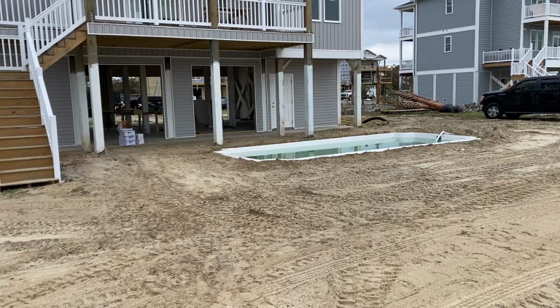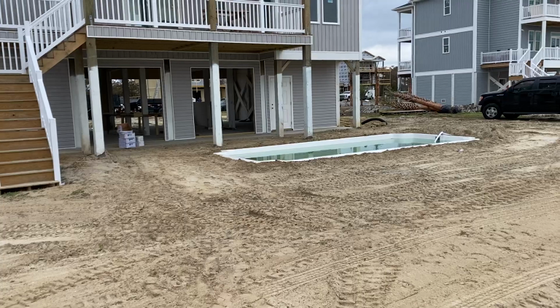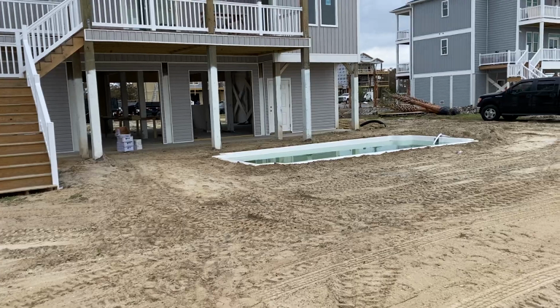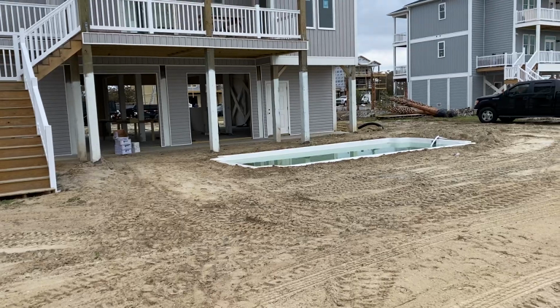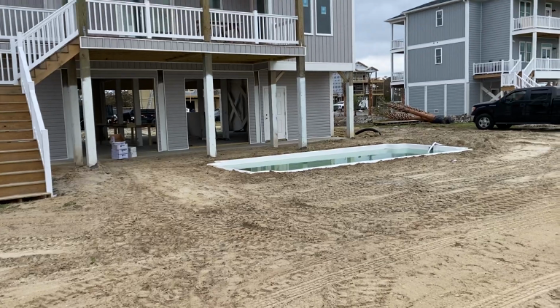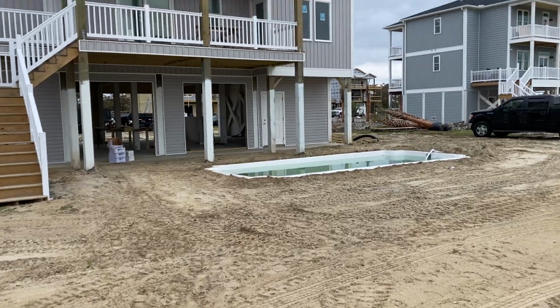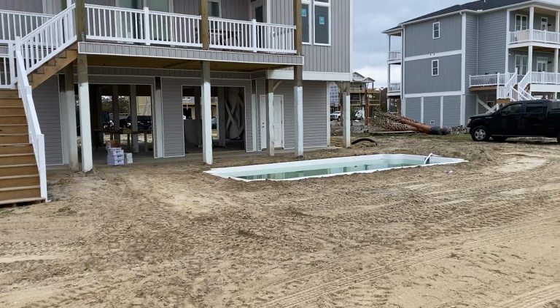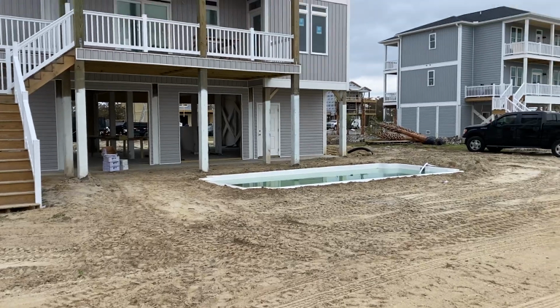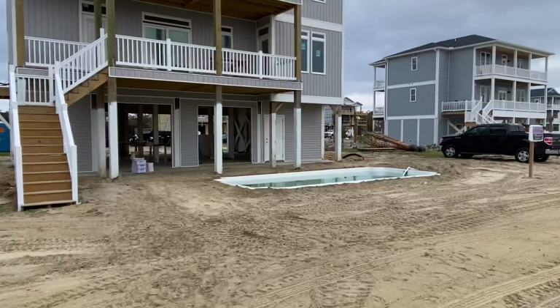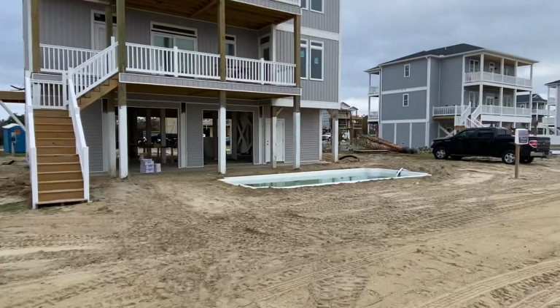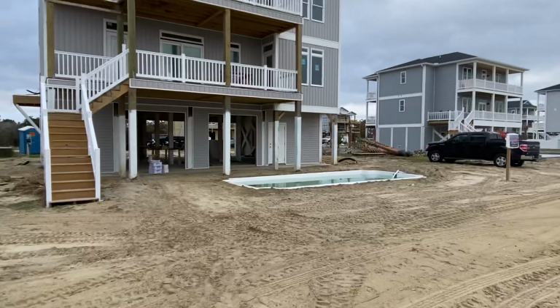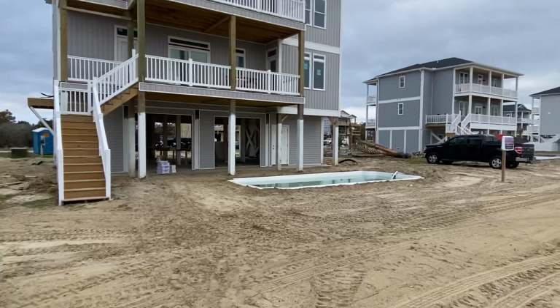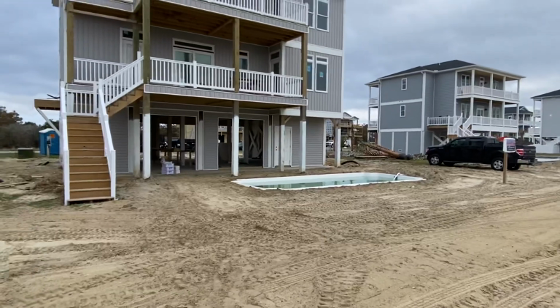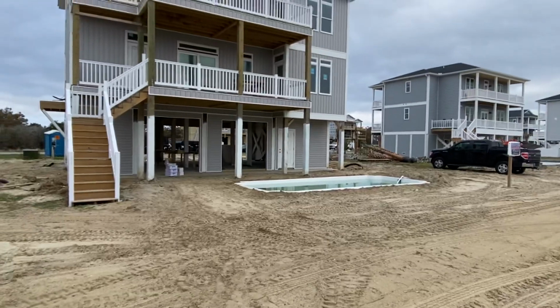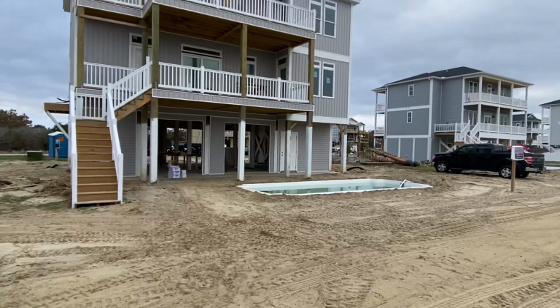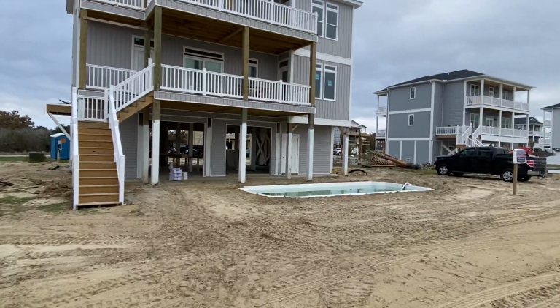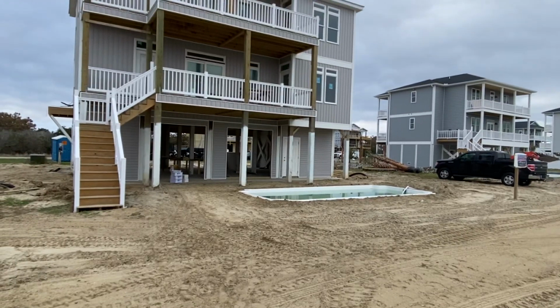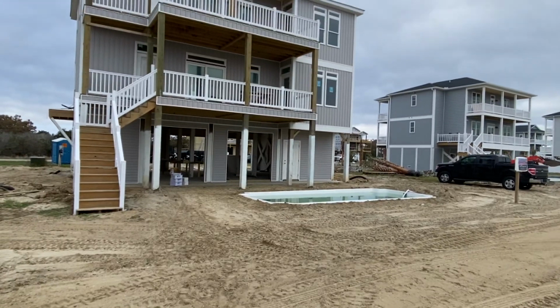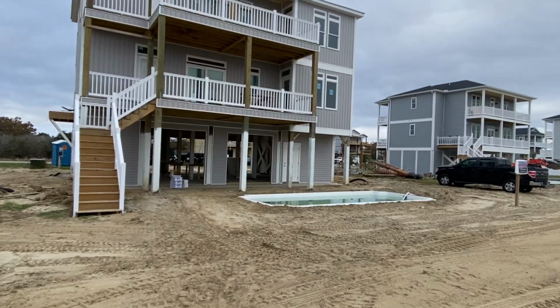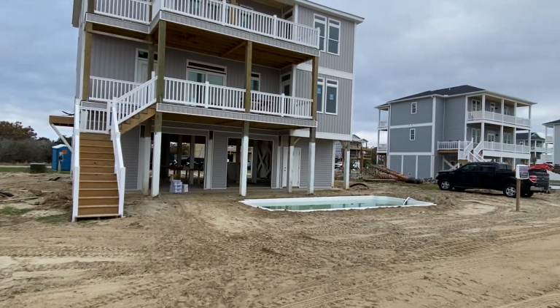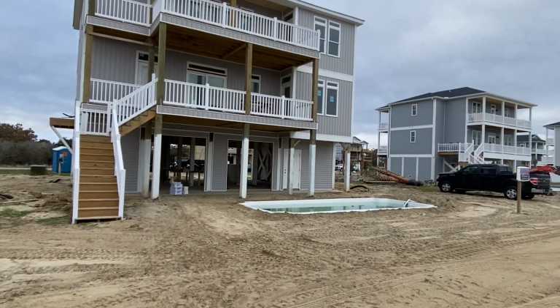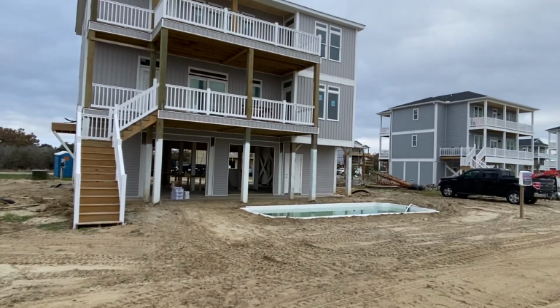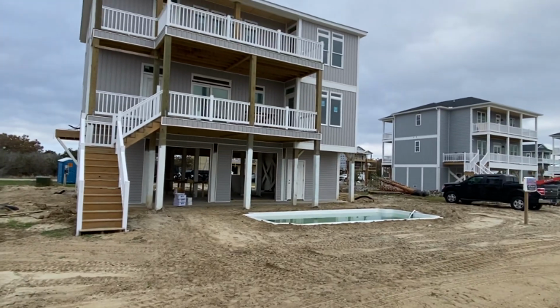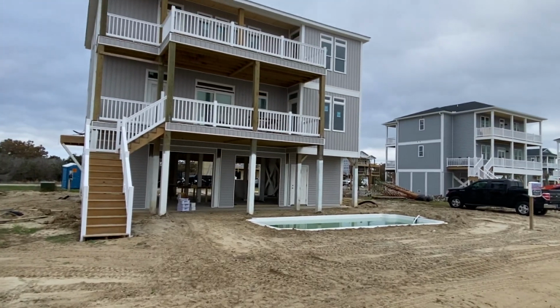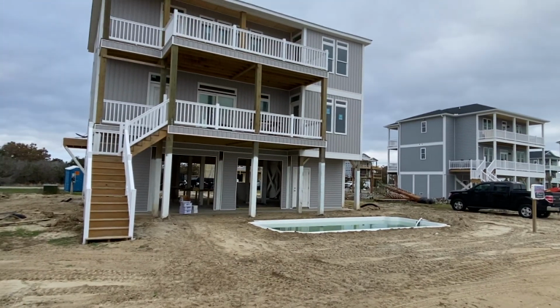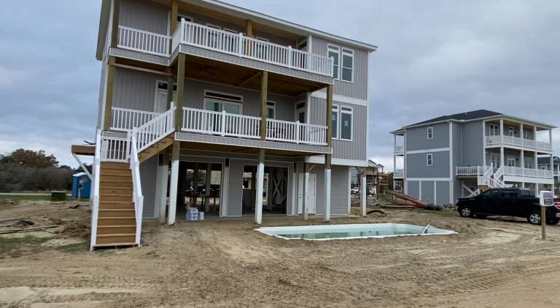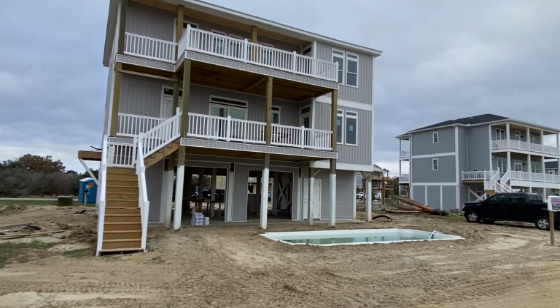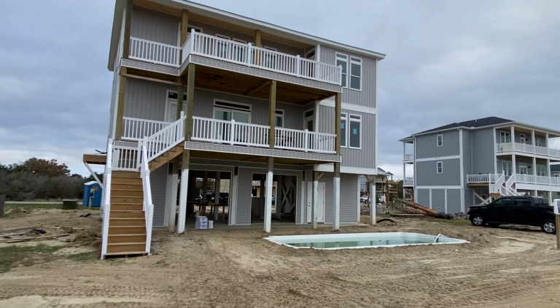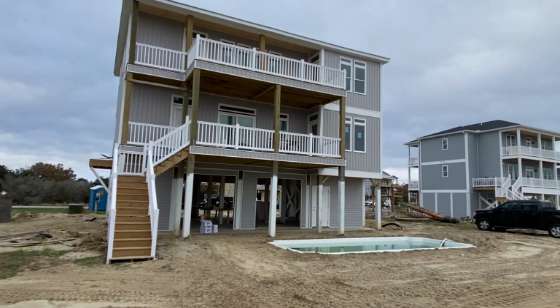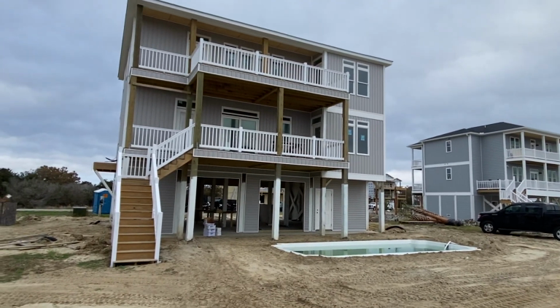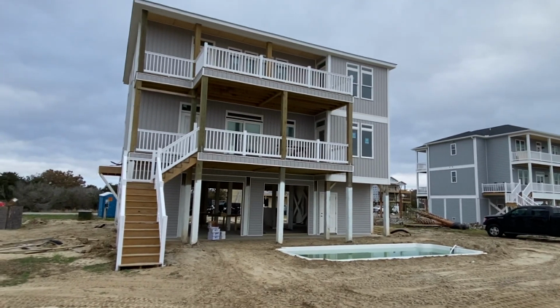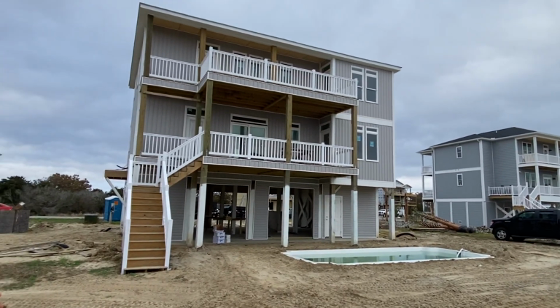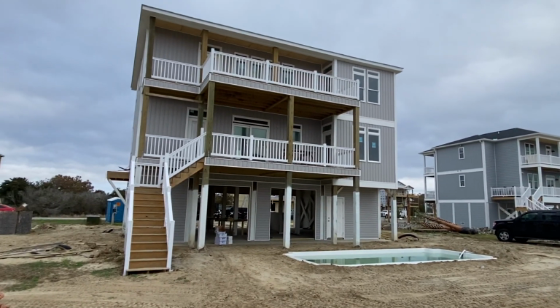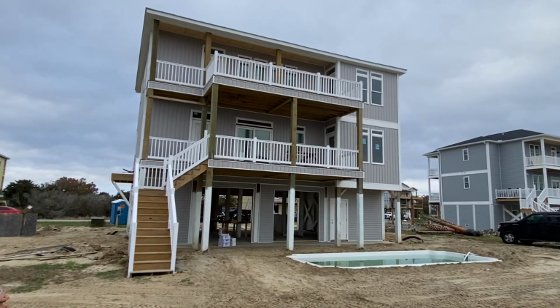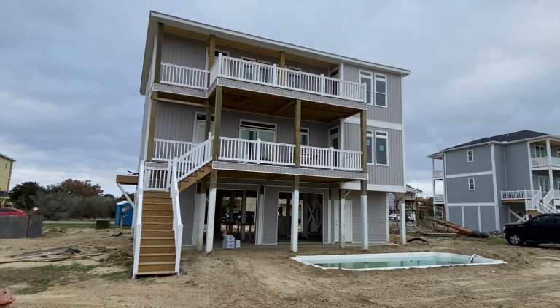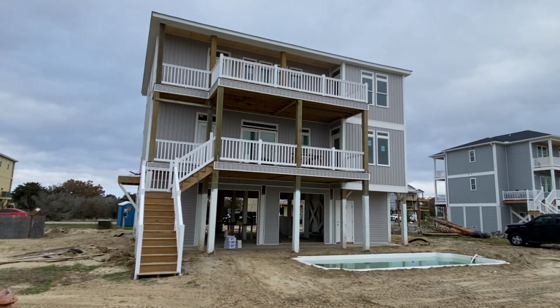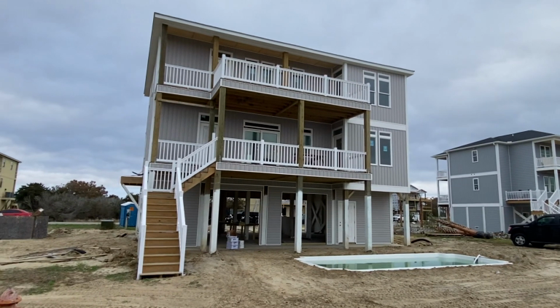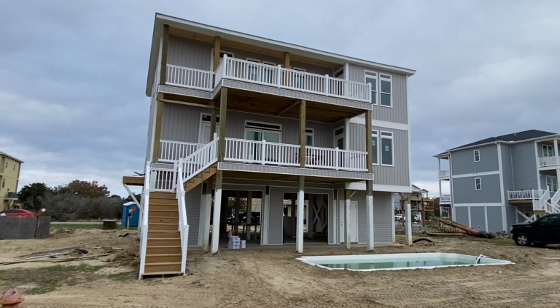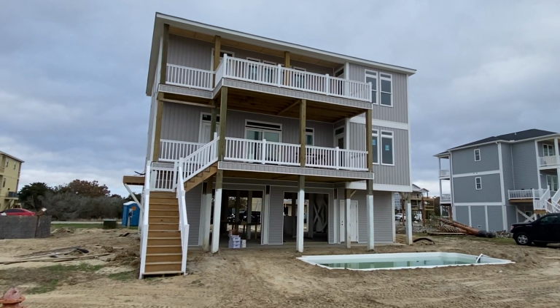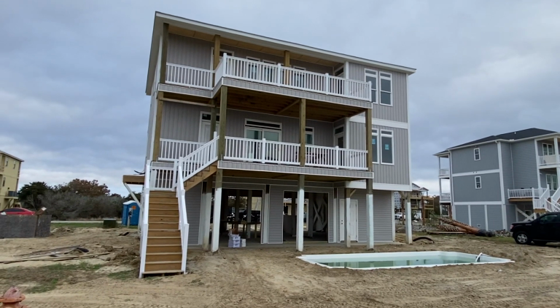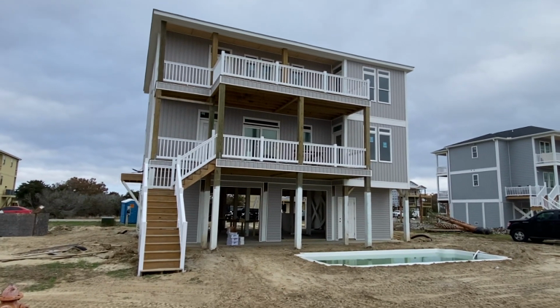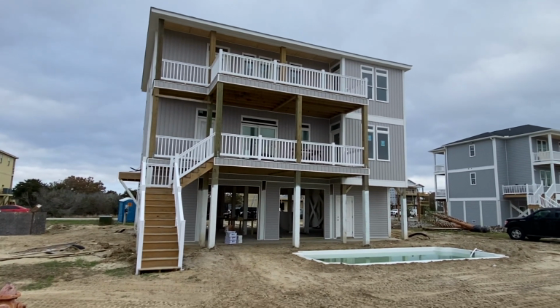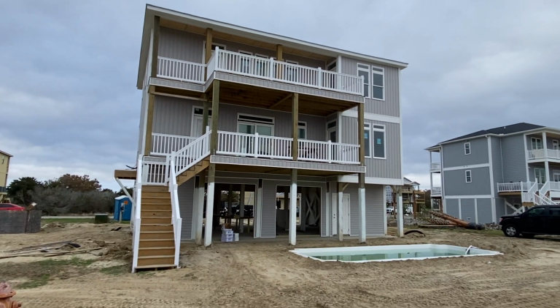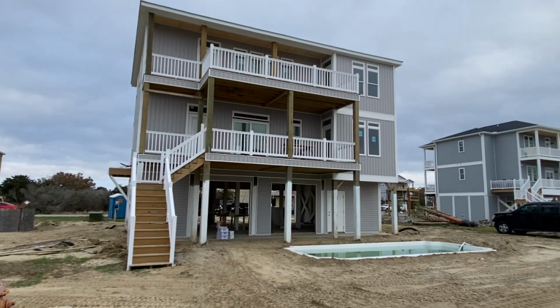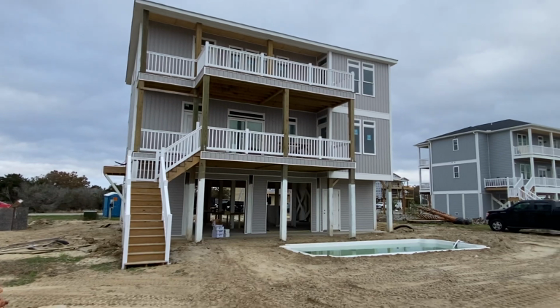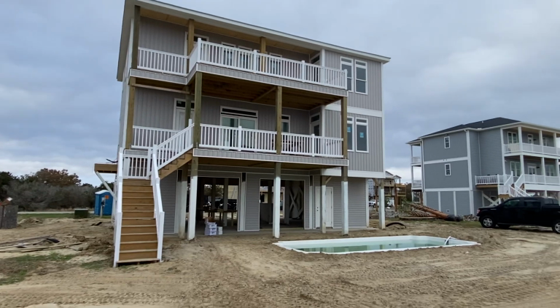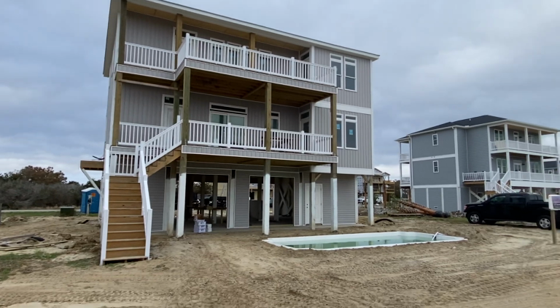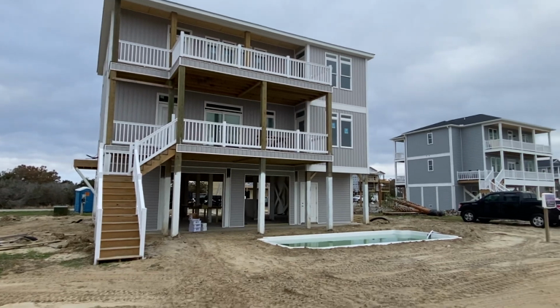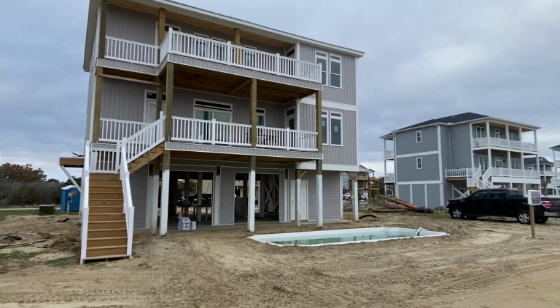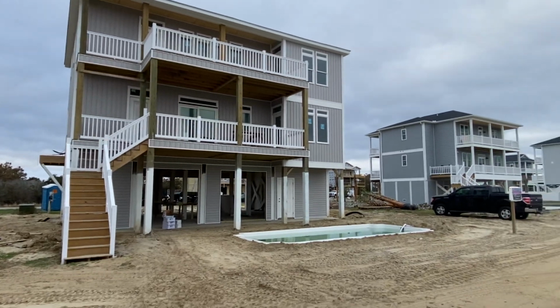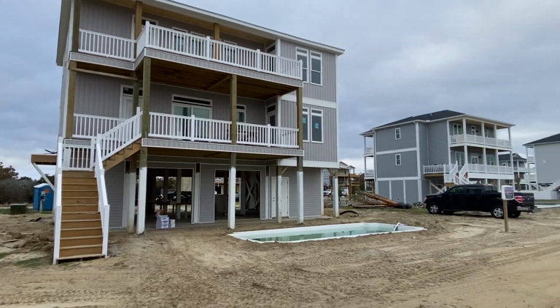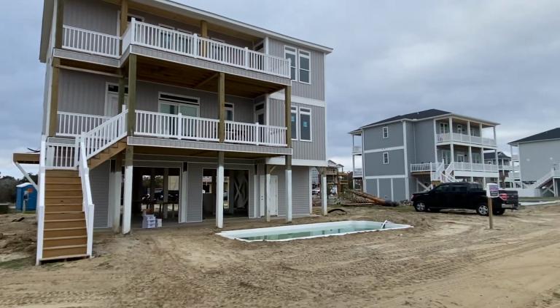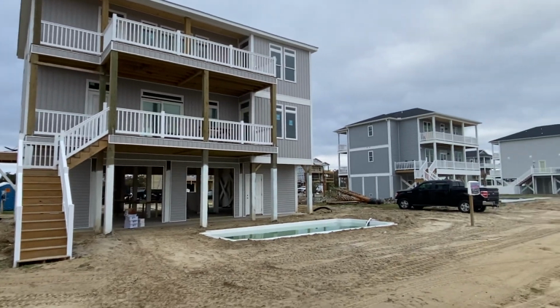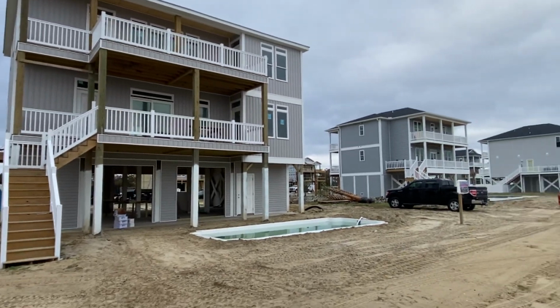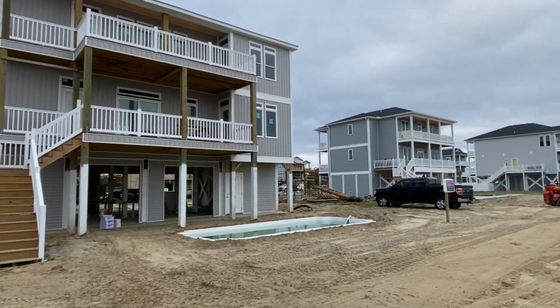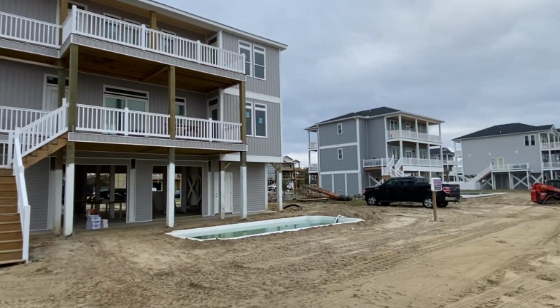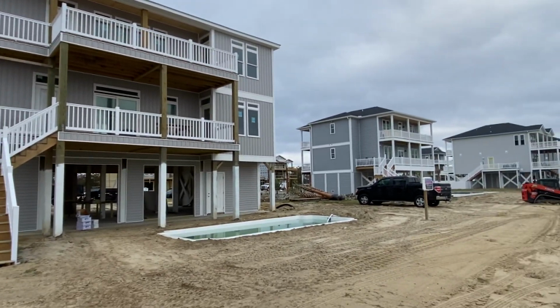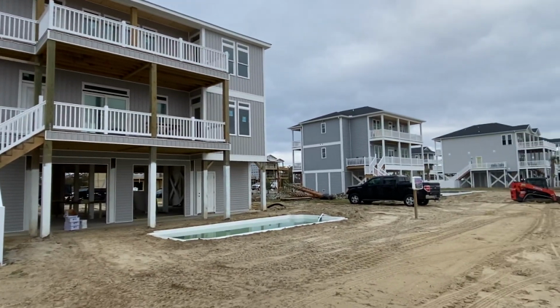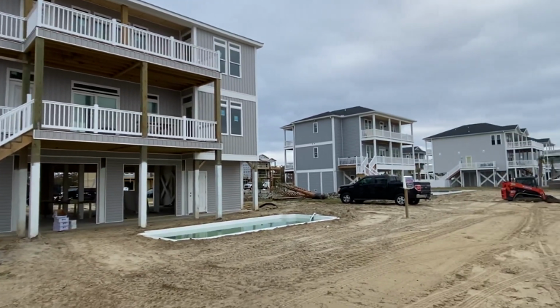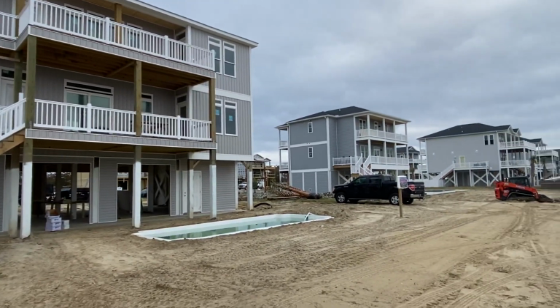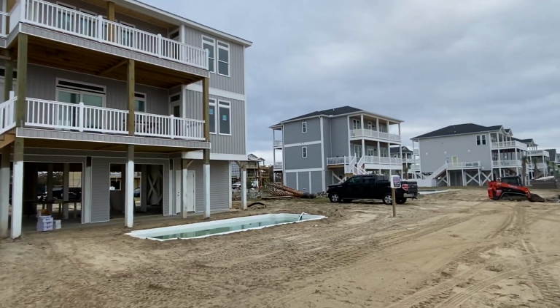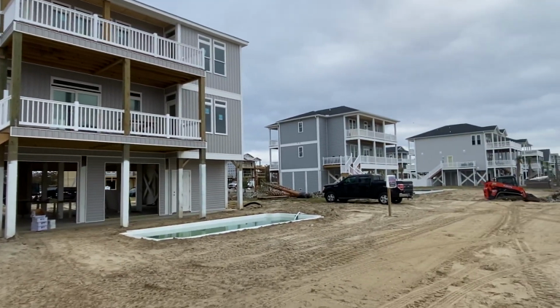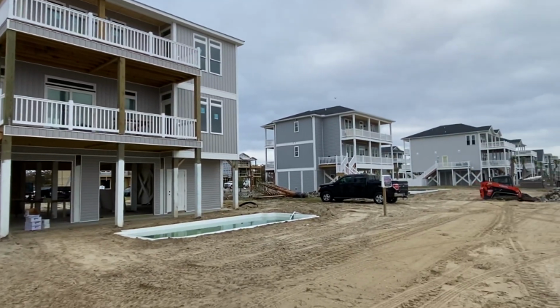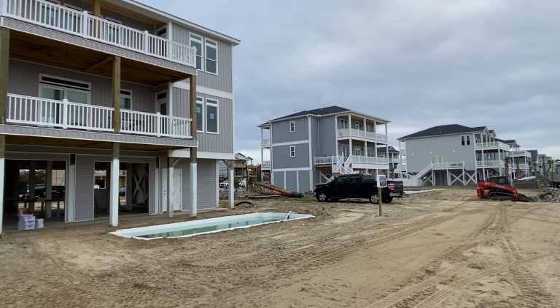Good morning! I'm here at the house. The pool is in. The vinyl is up. It looks like there's some palm trees over there.